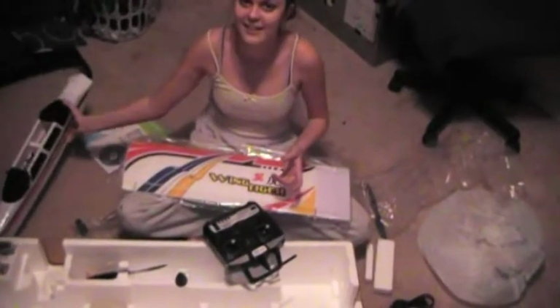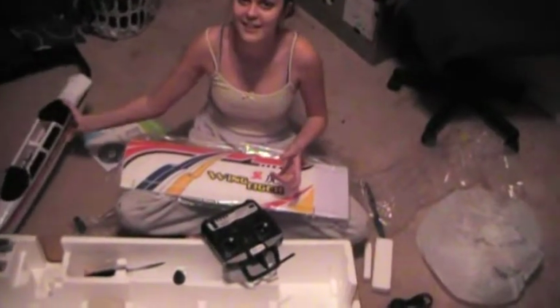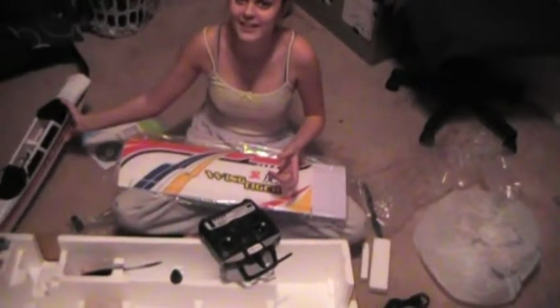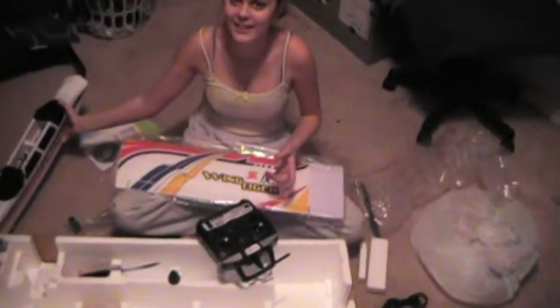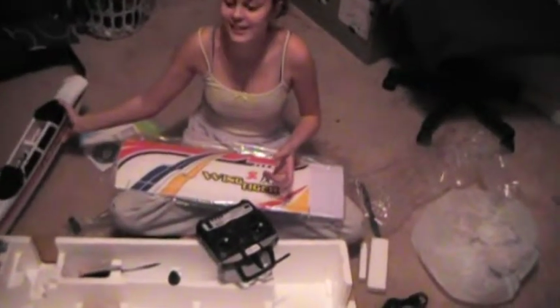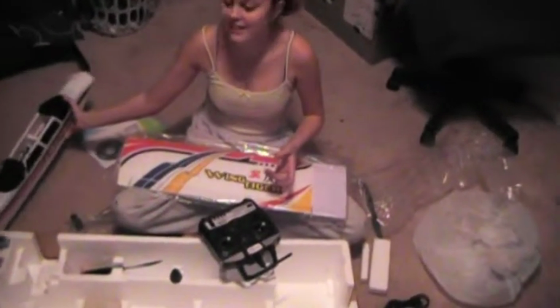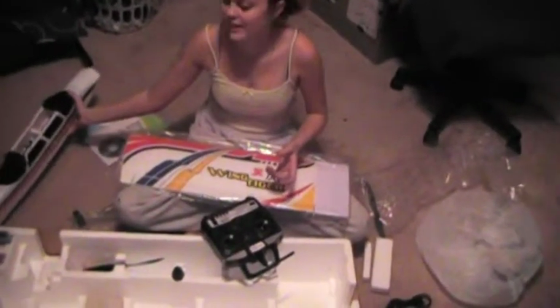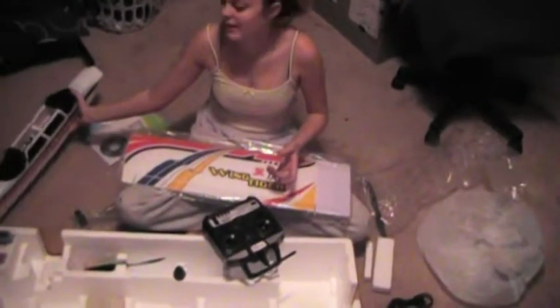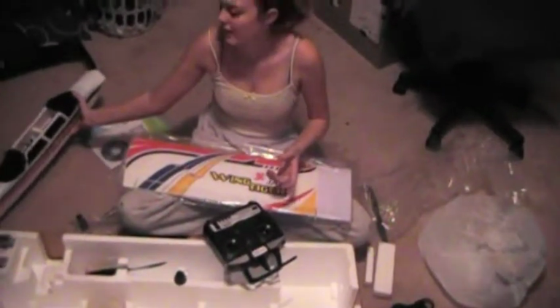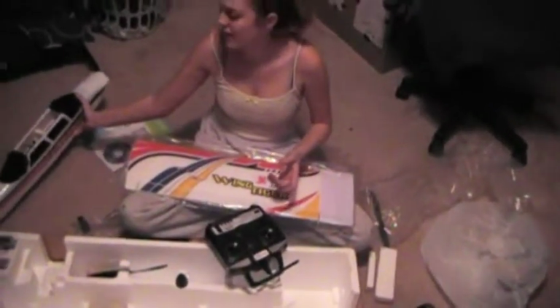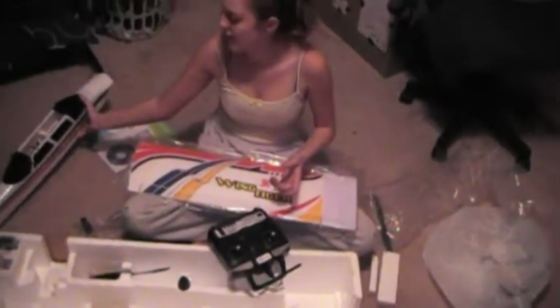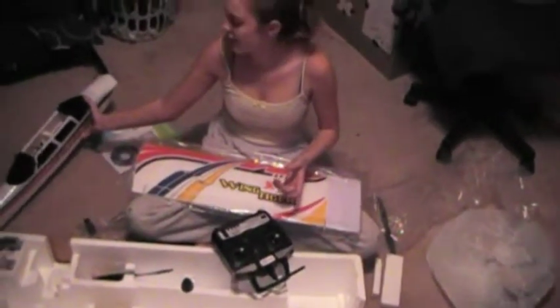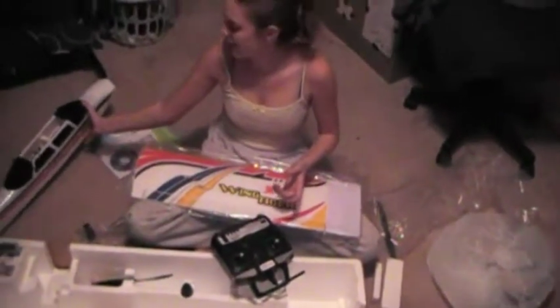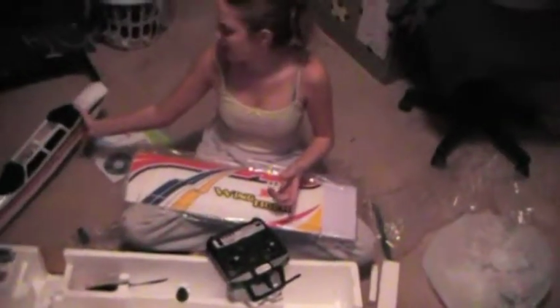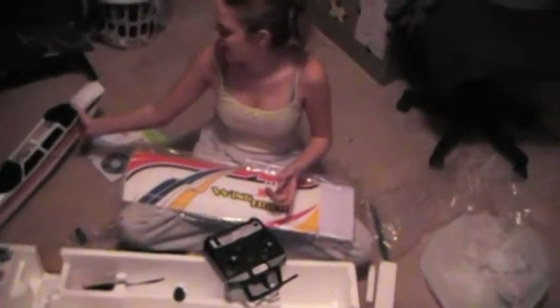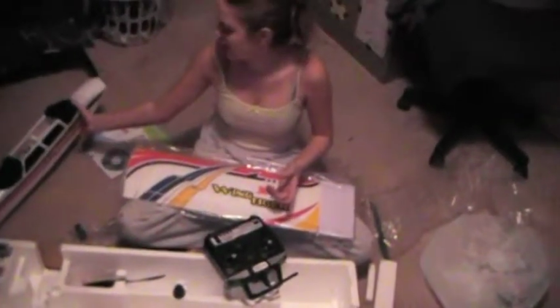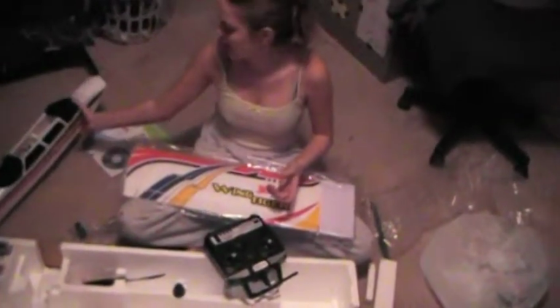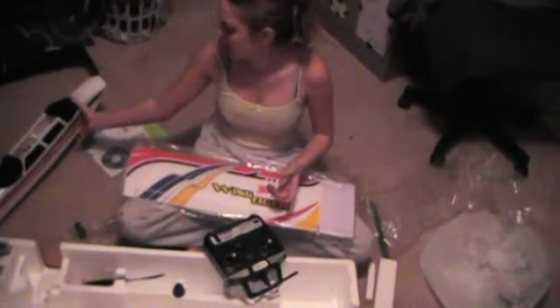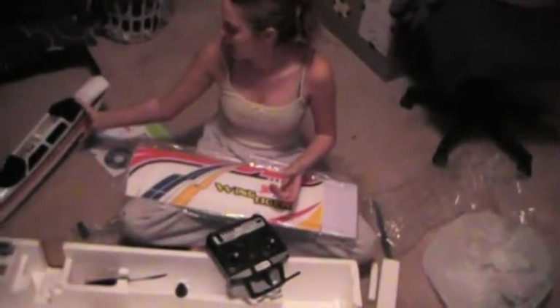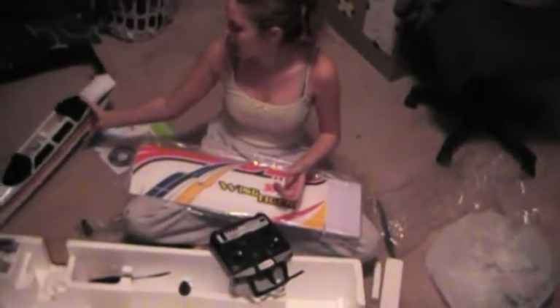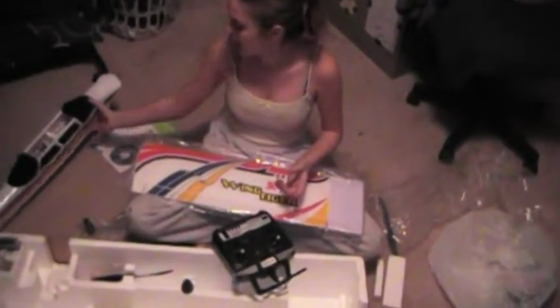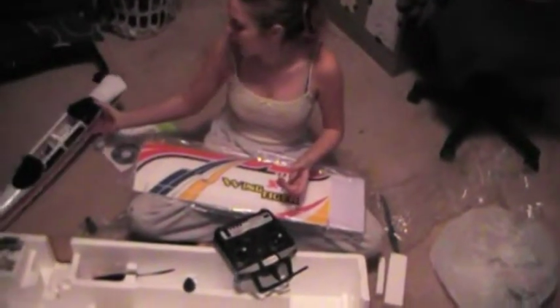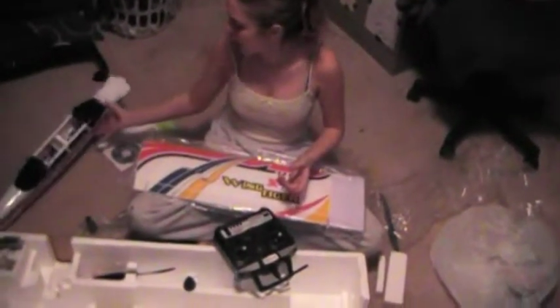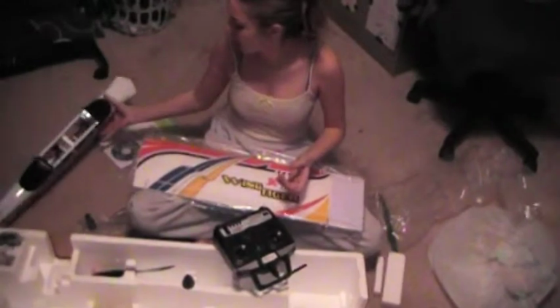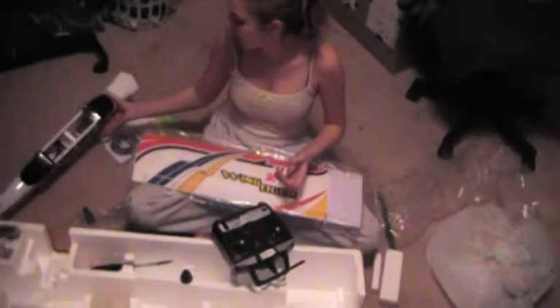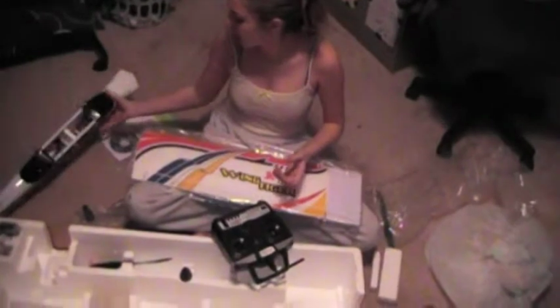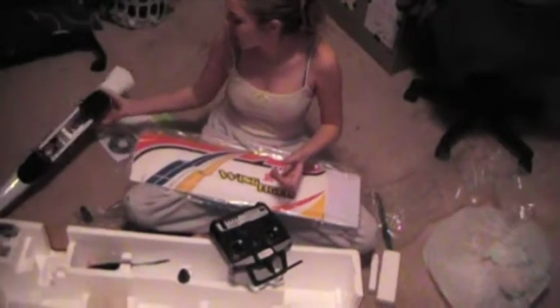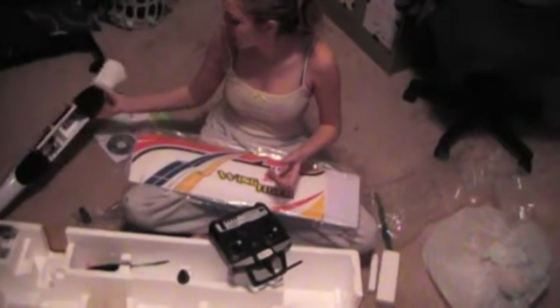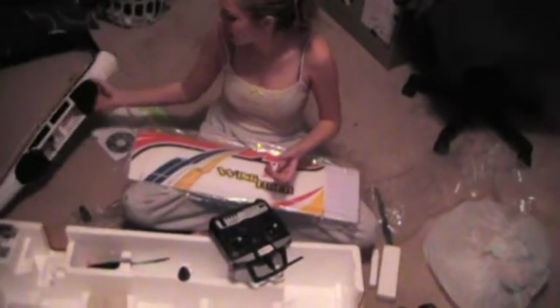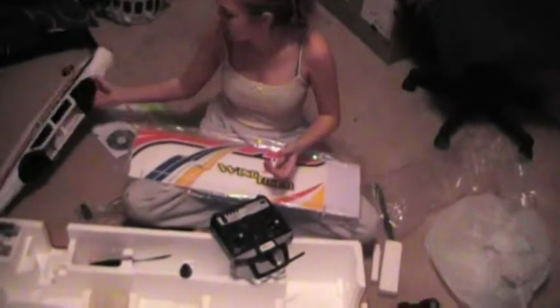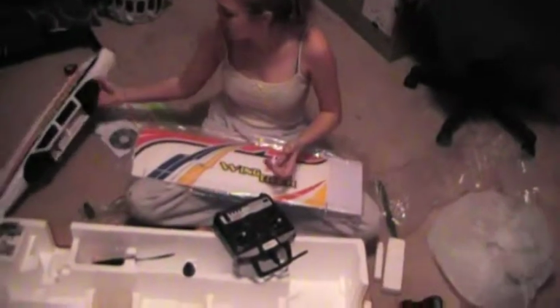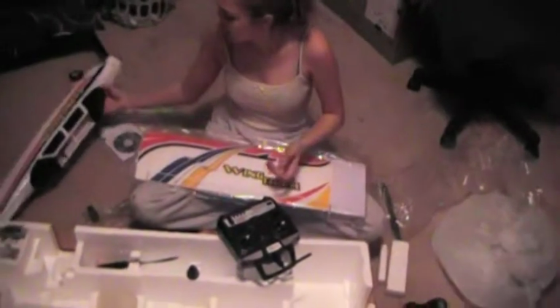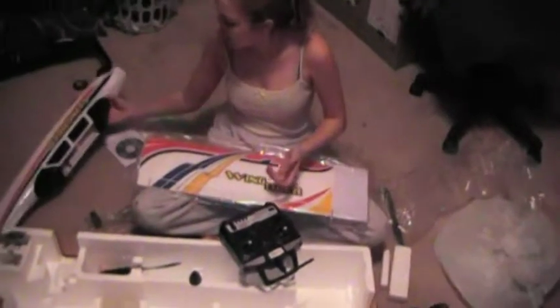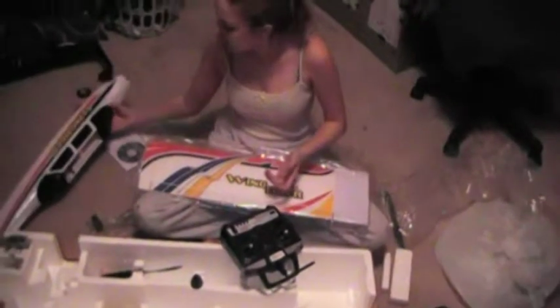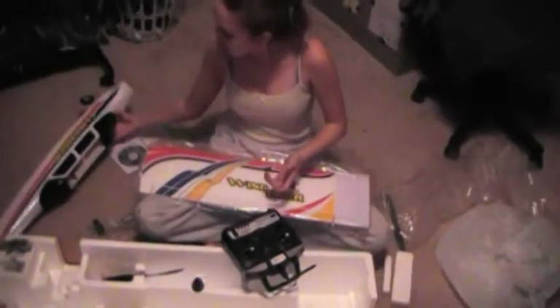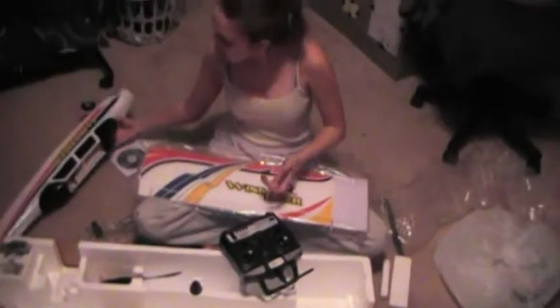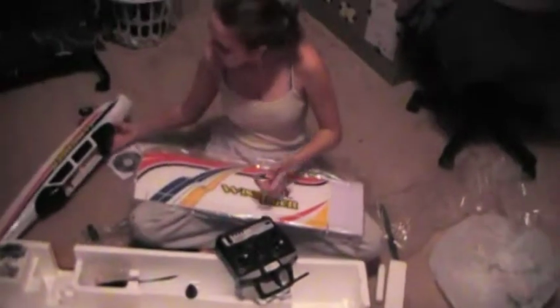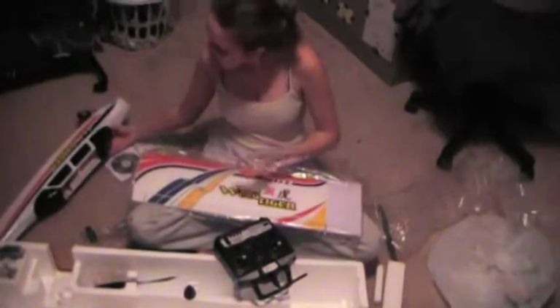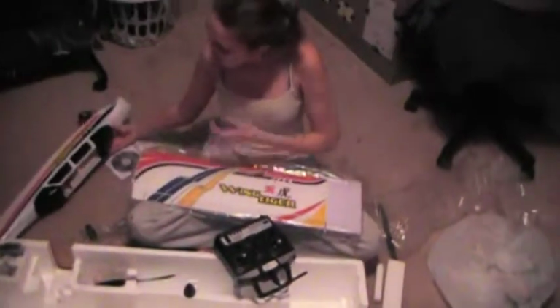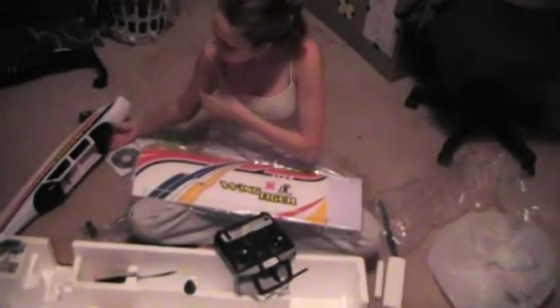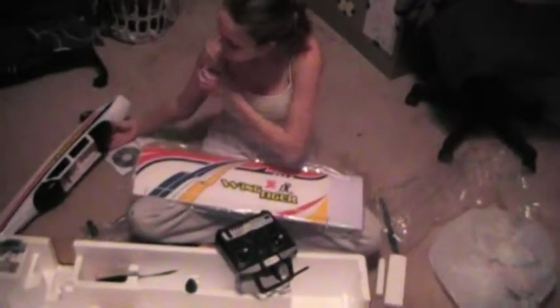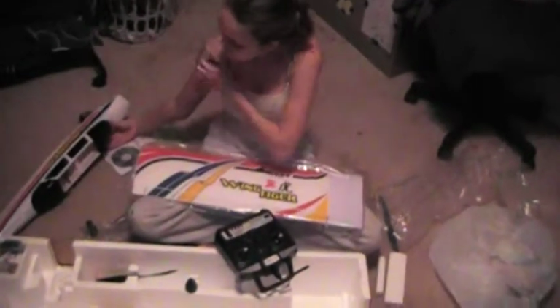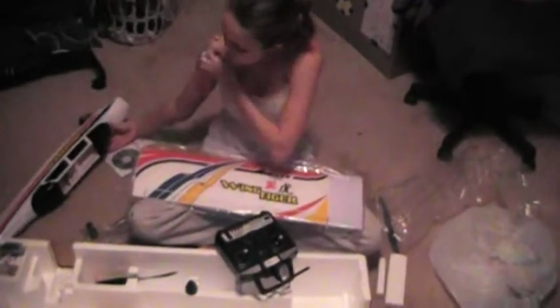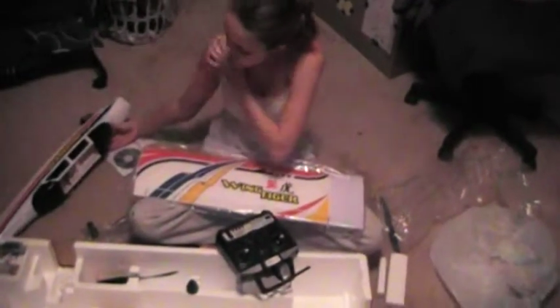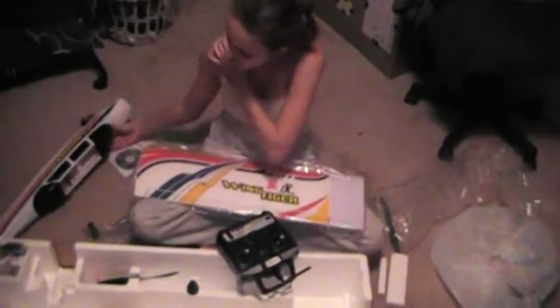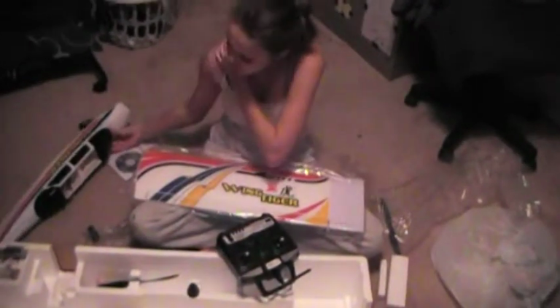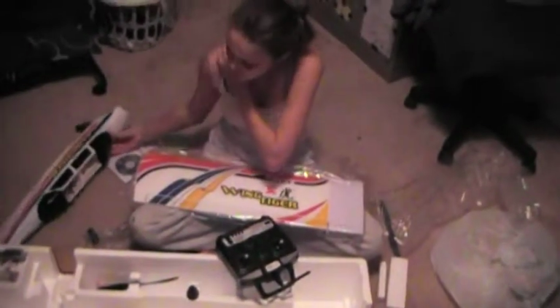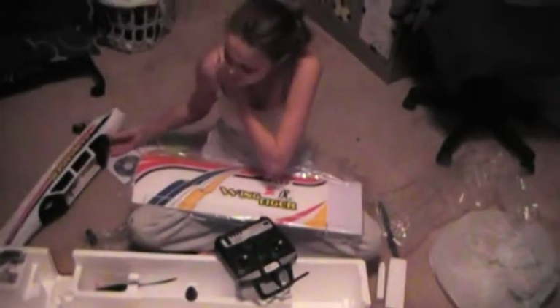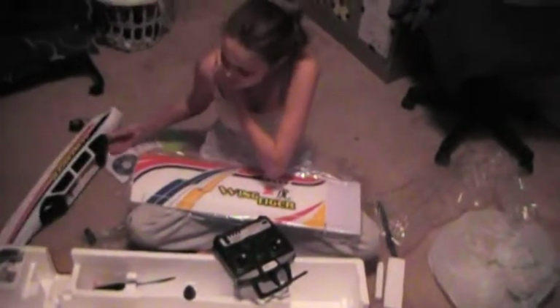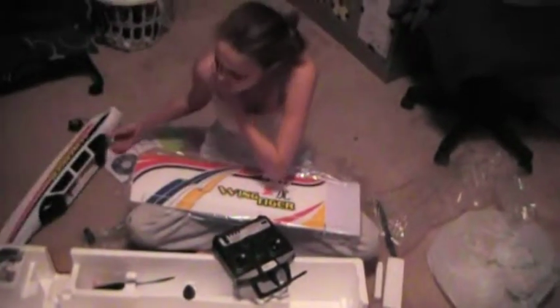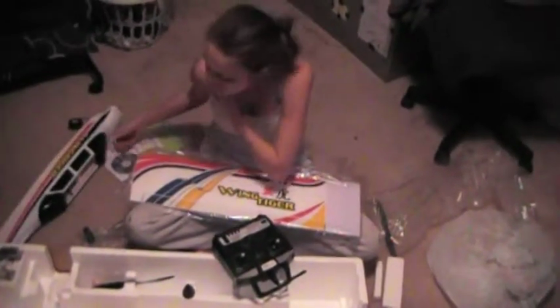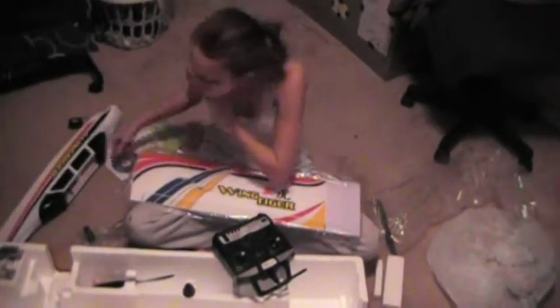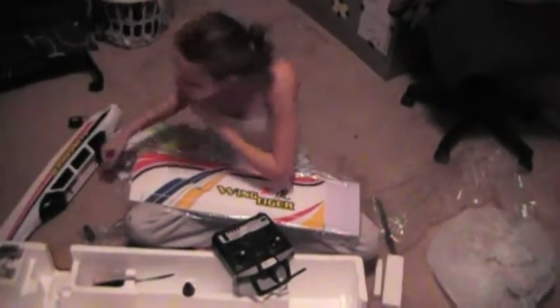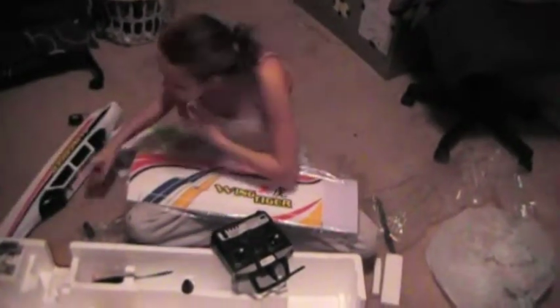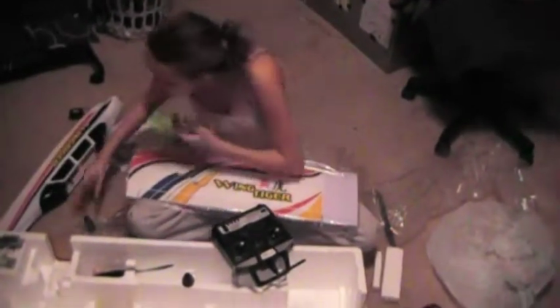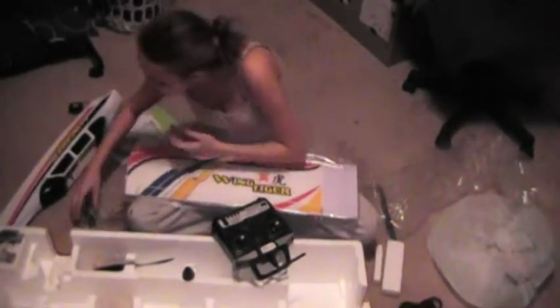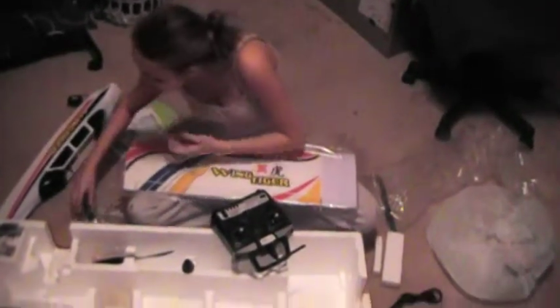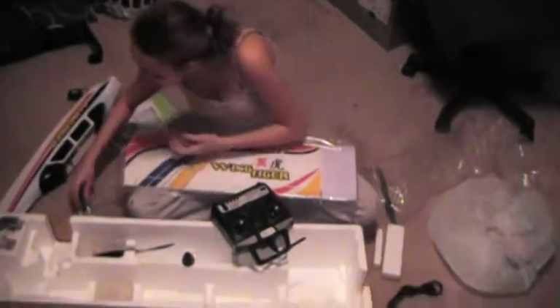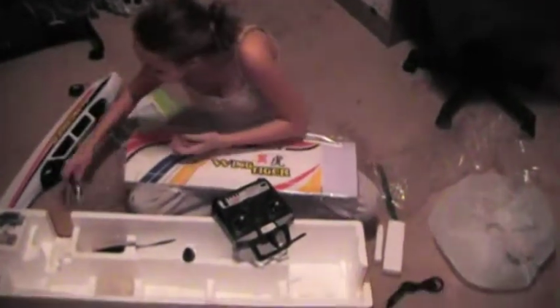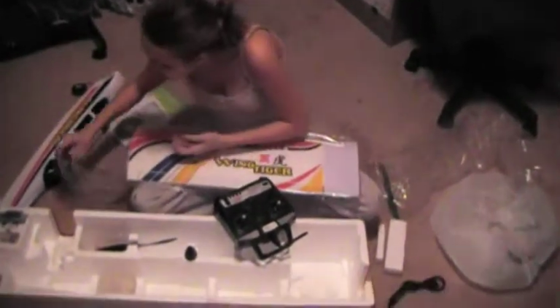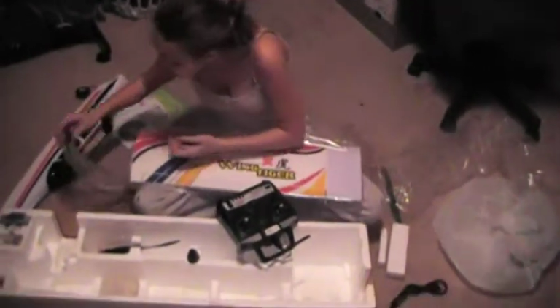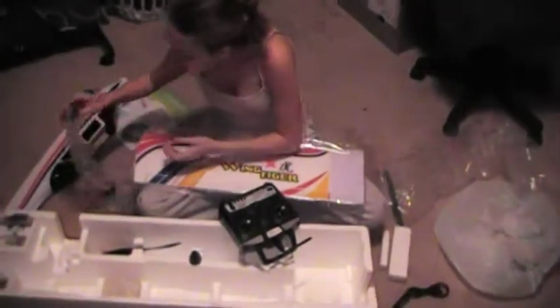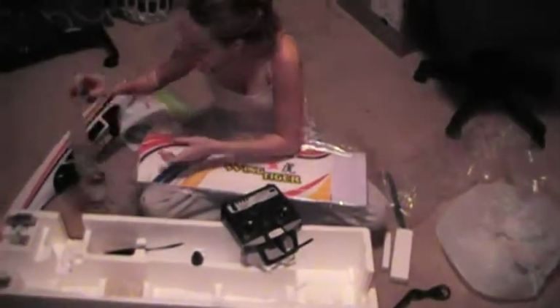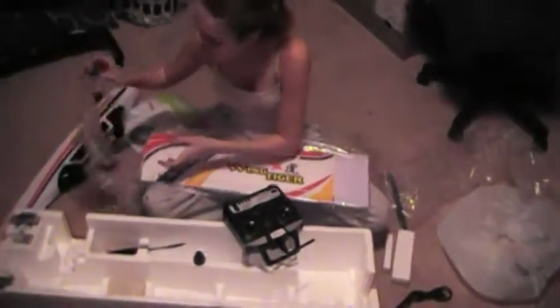By the way, I got the other plane — looking it over right now. Can't wait to see the Corsair in the mail. Thanks a lot, bye!